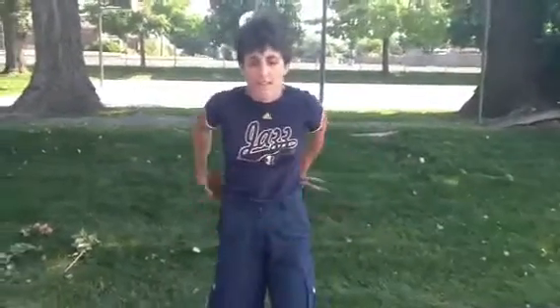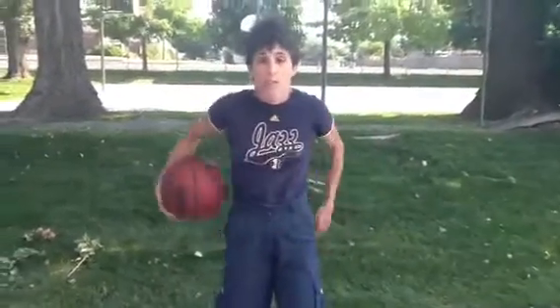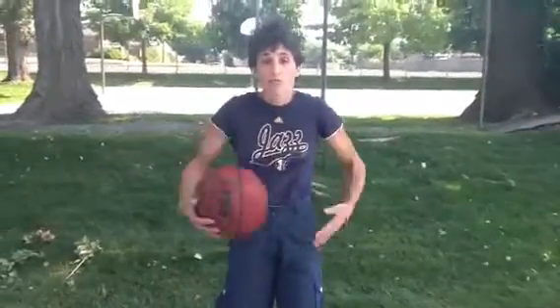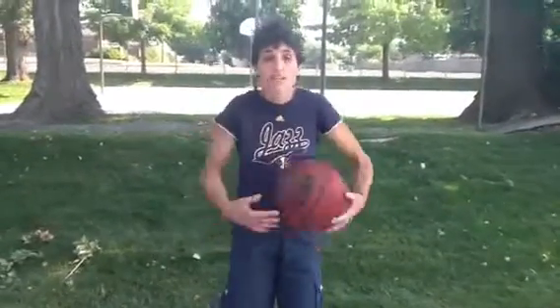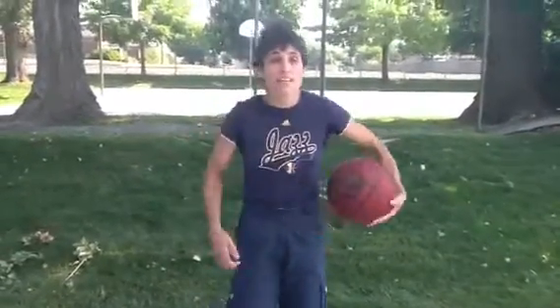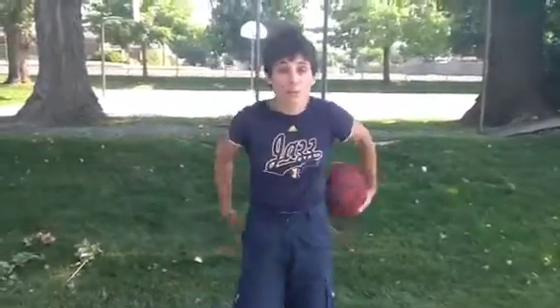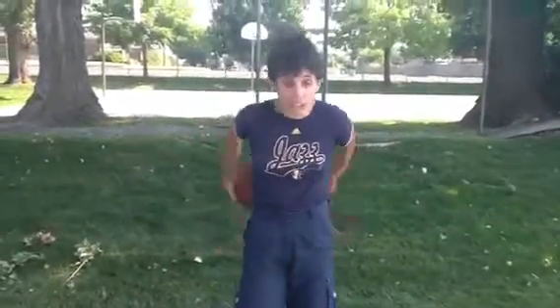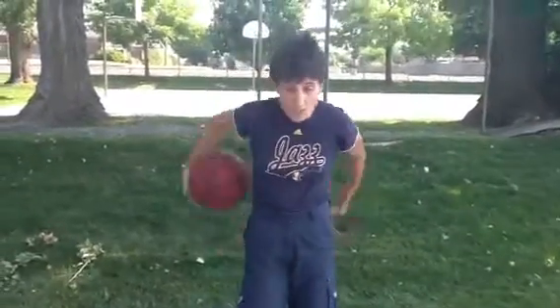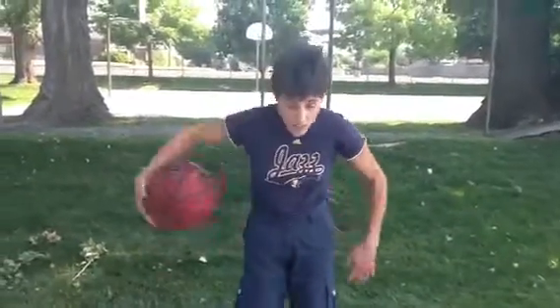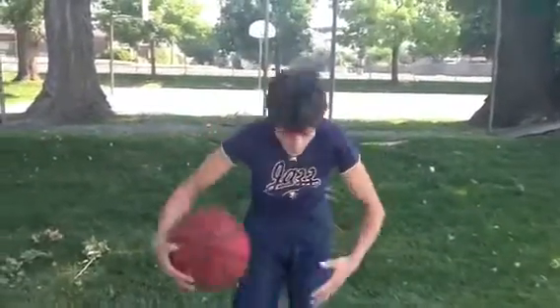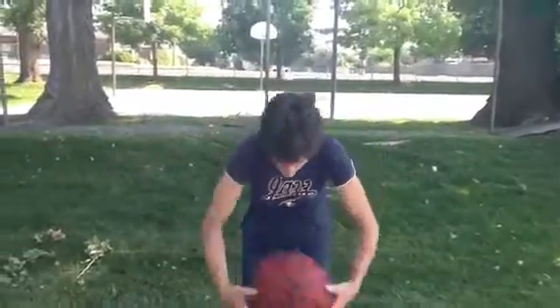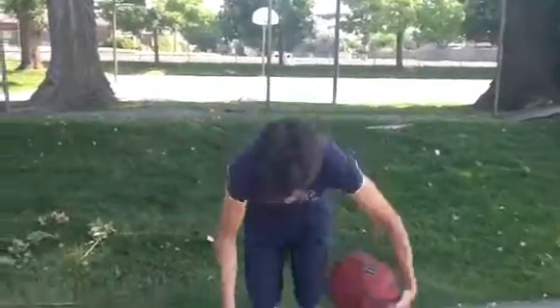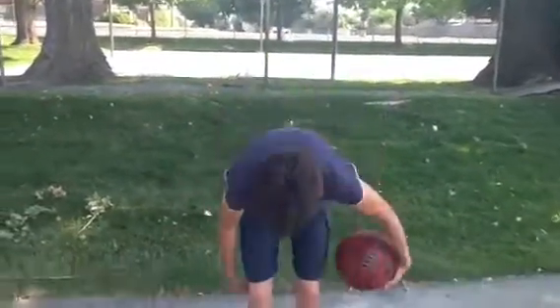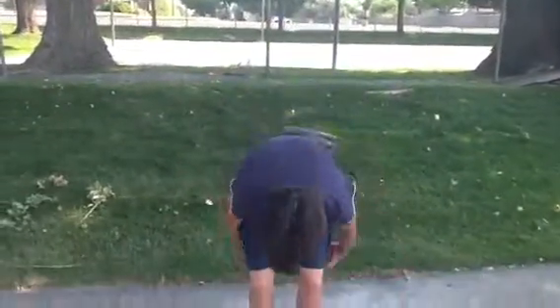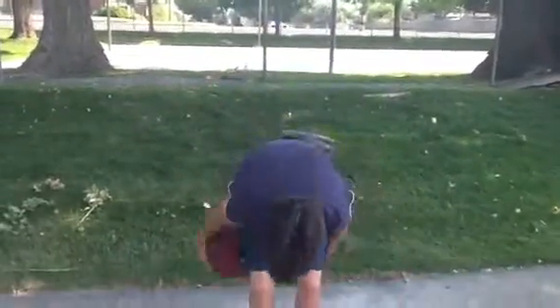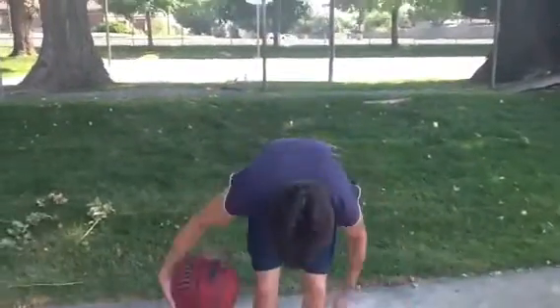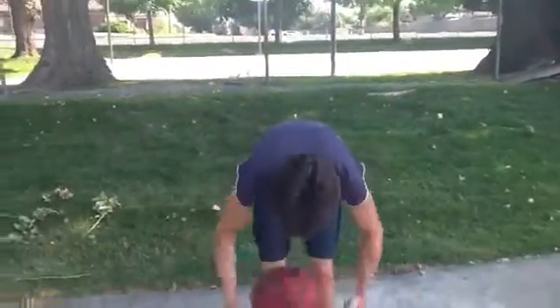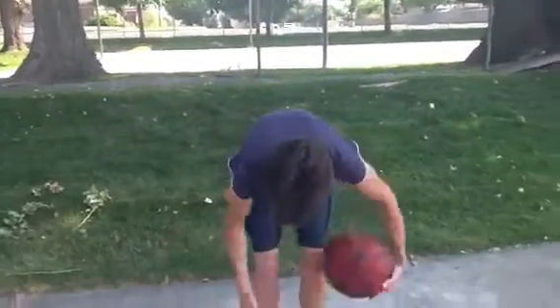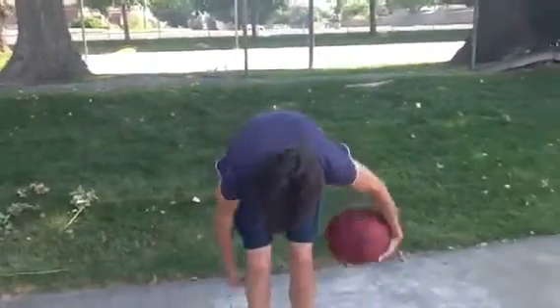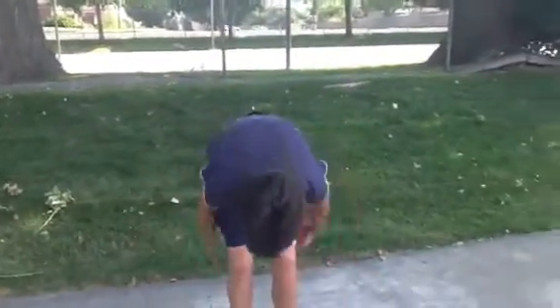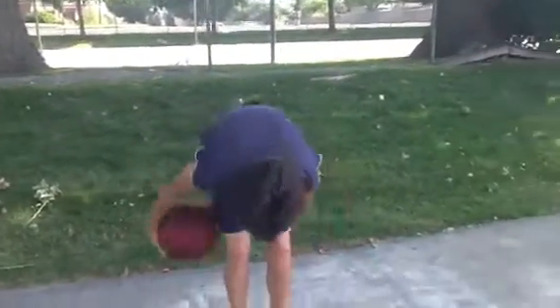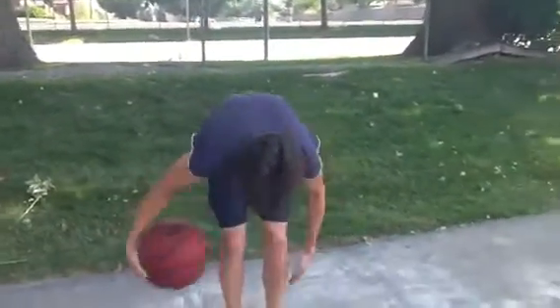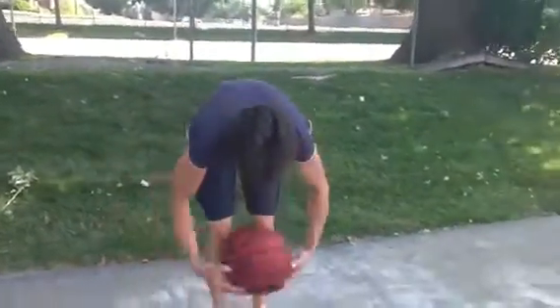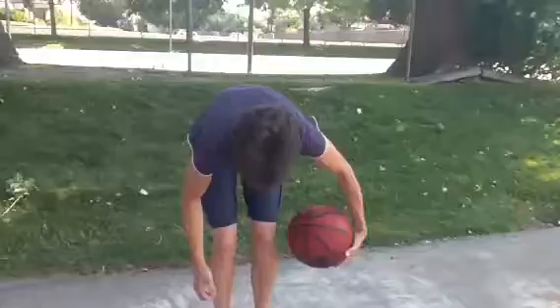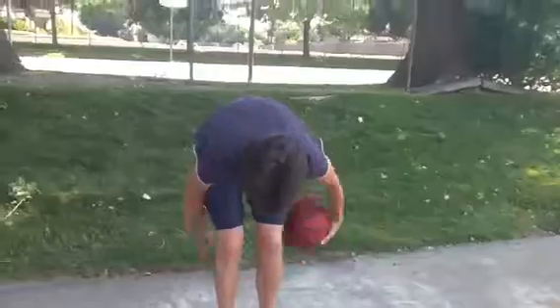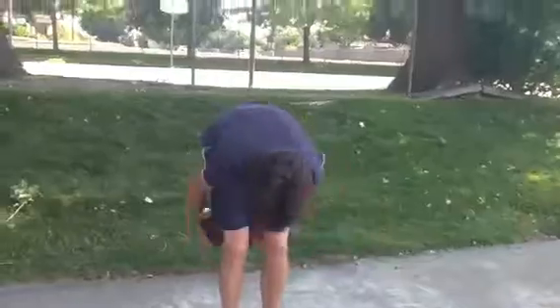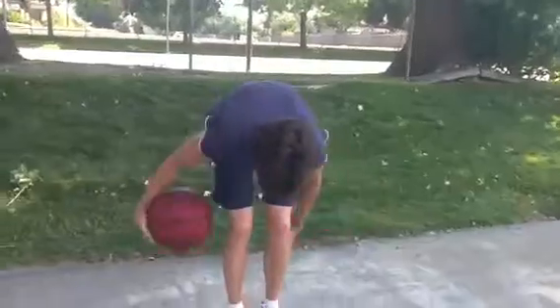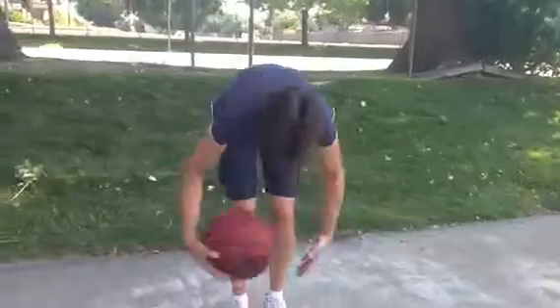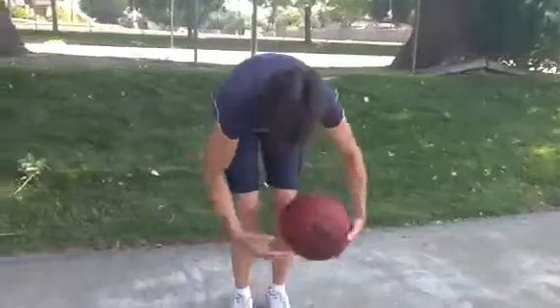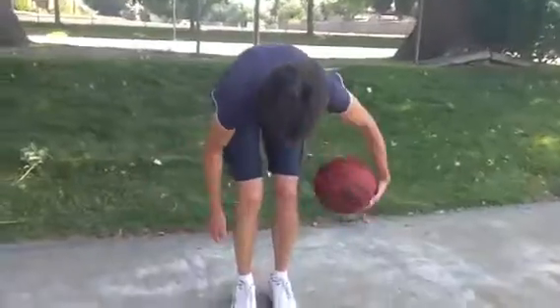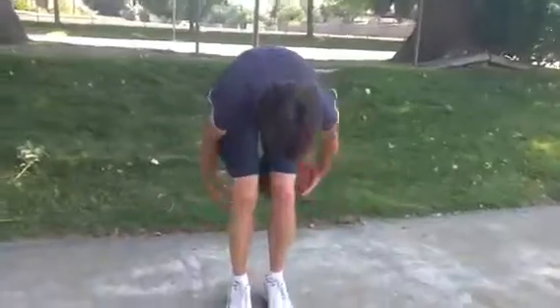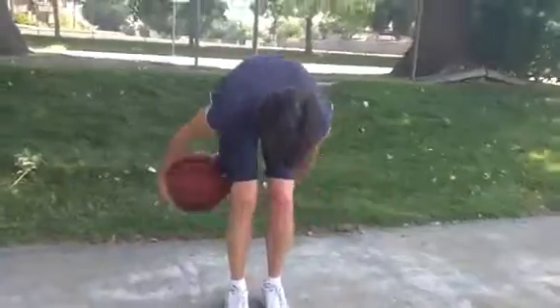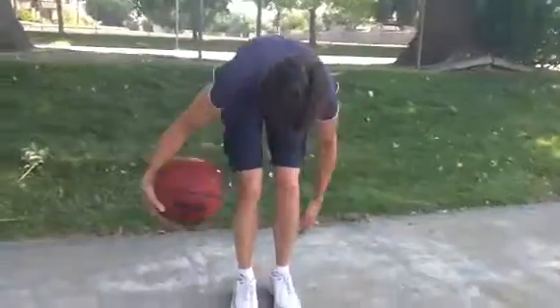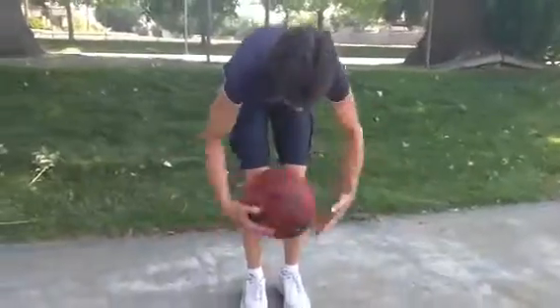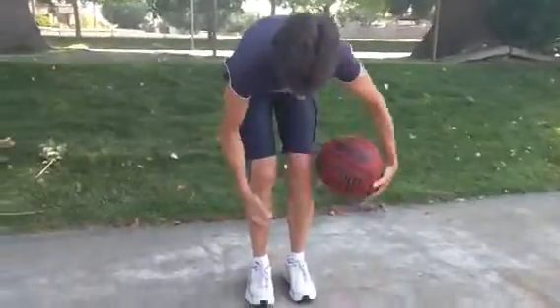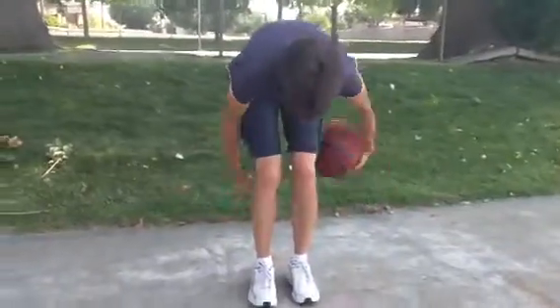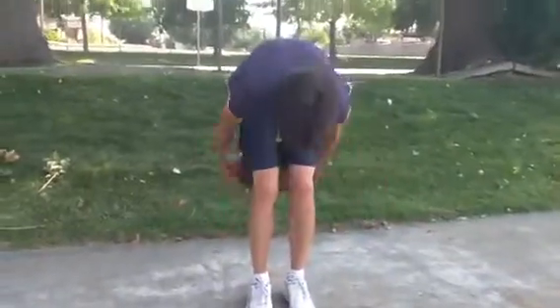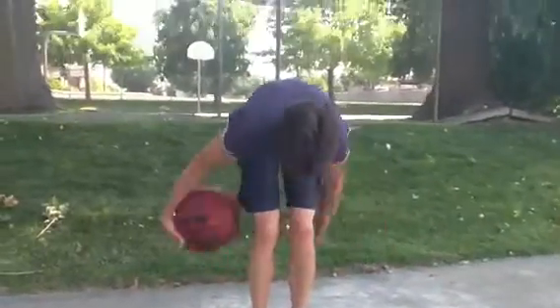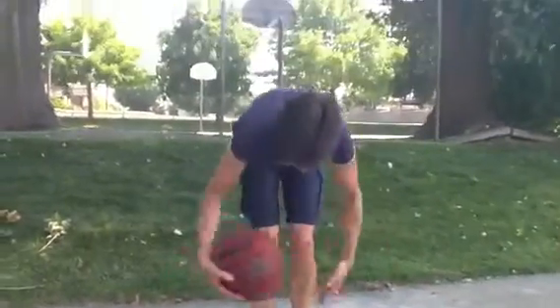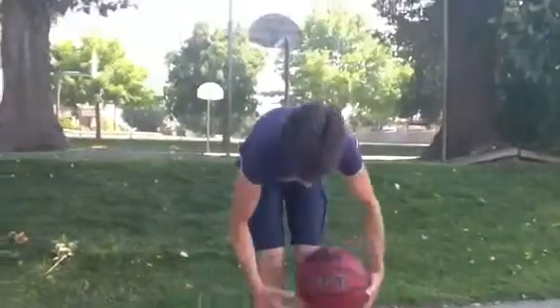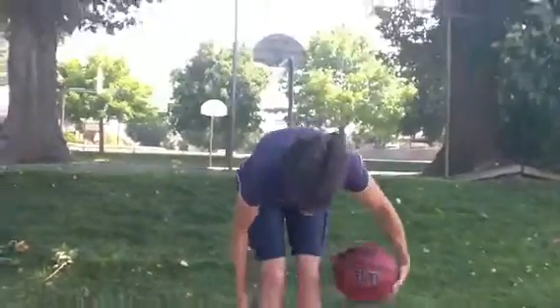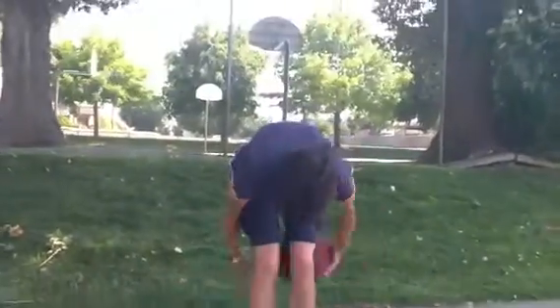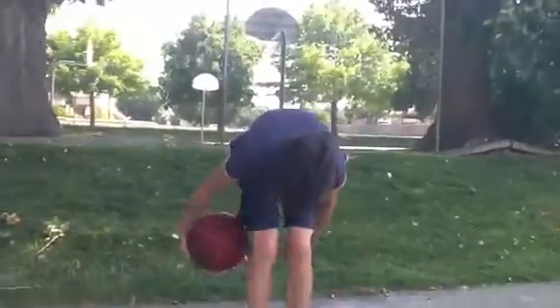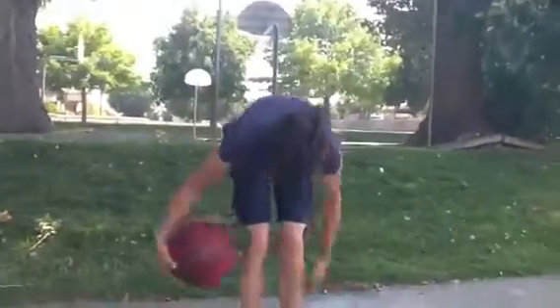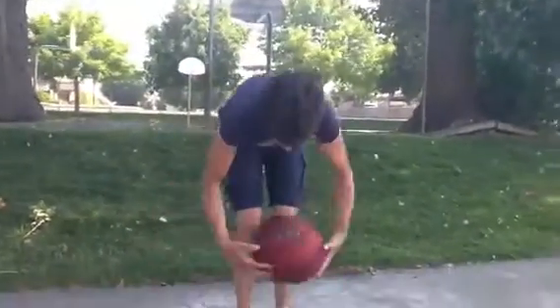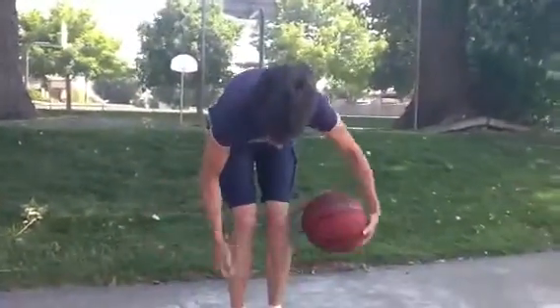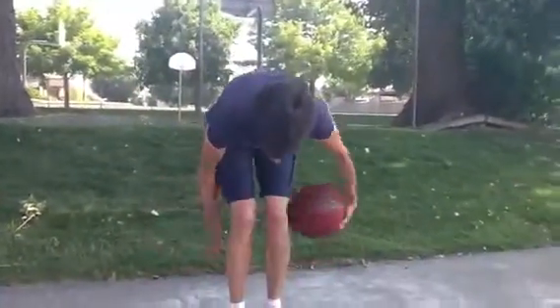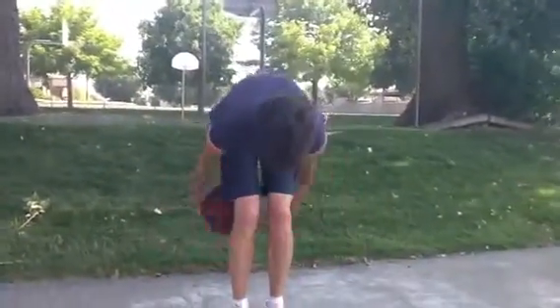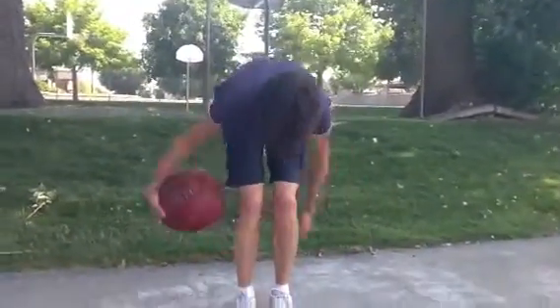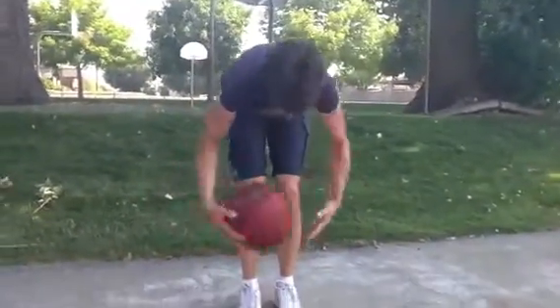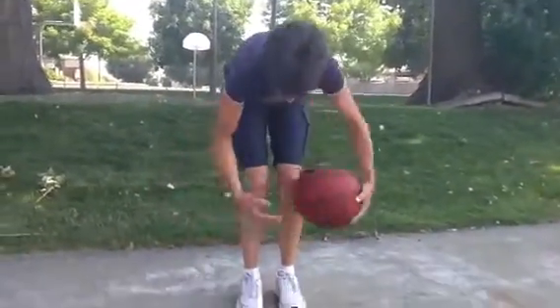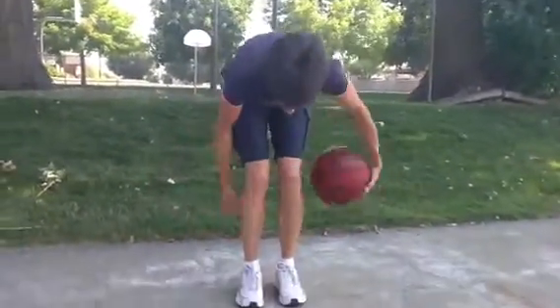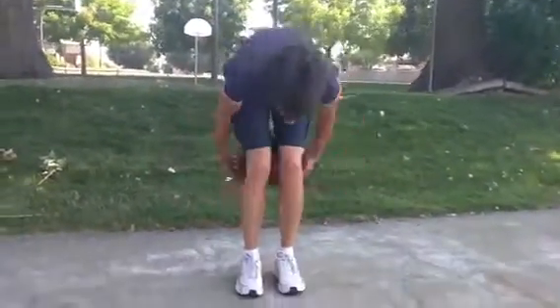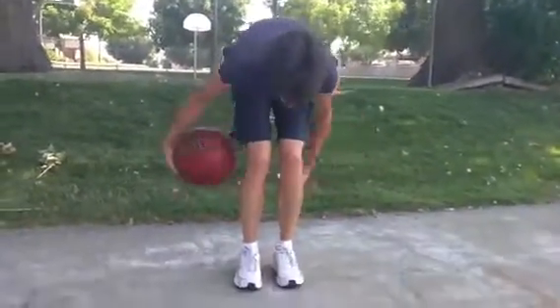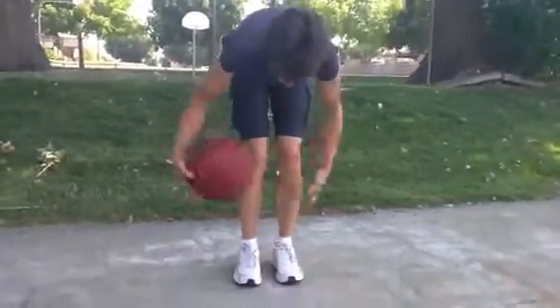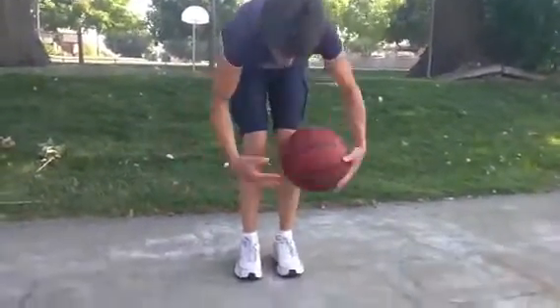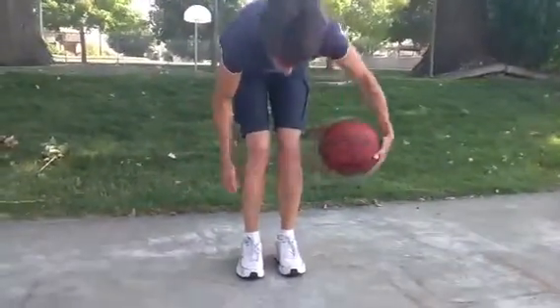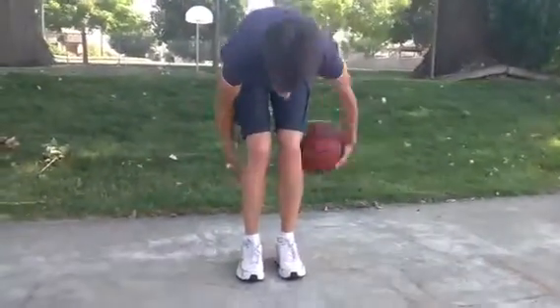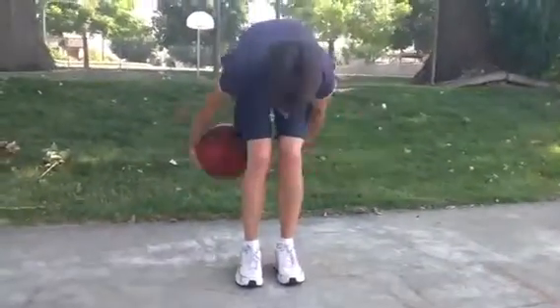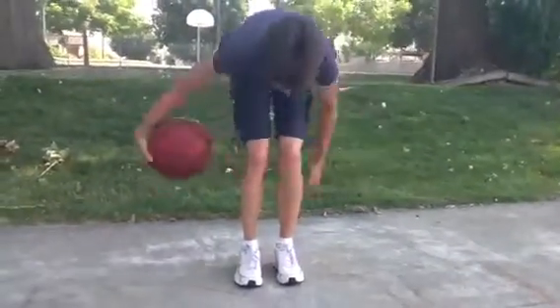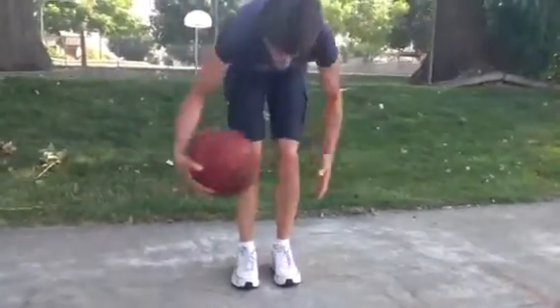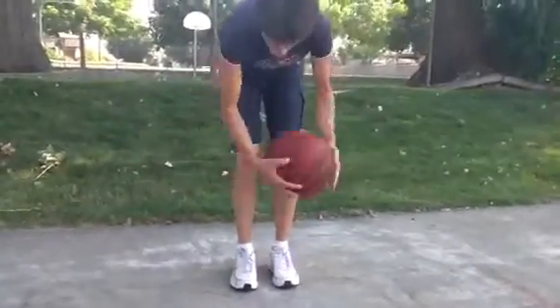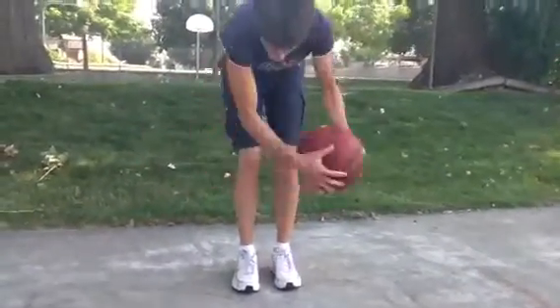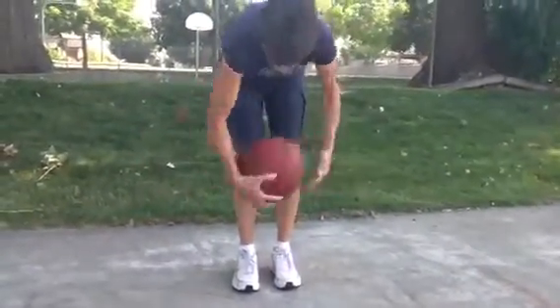Then we take that around our knees. Switch.